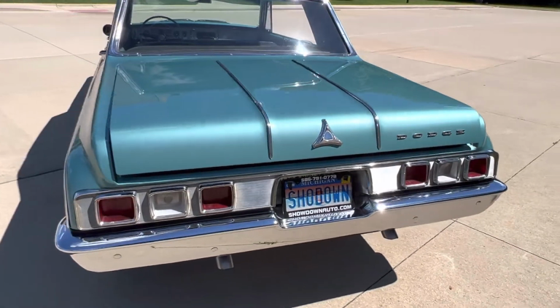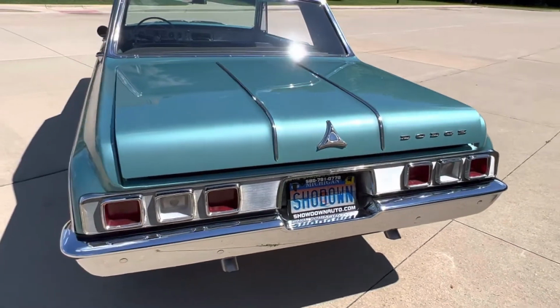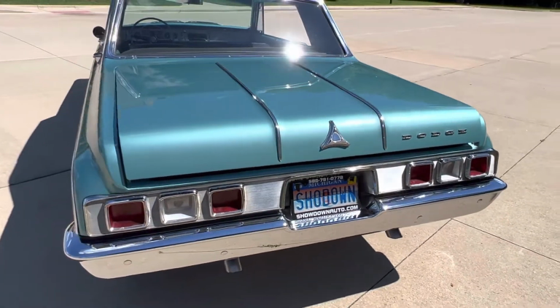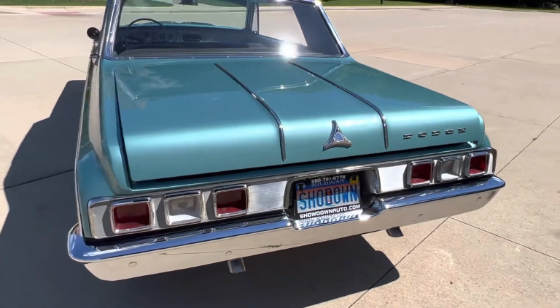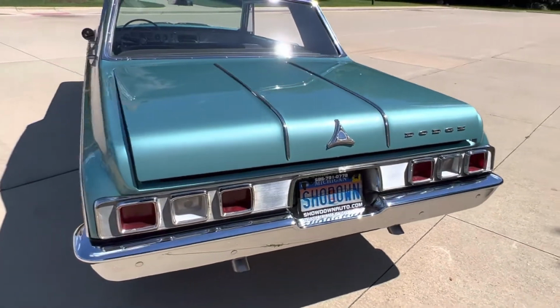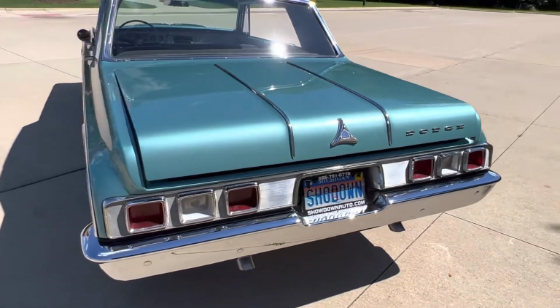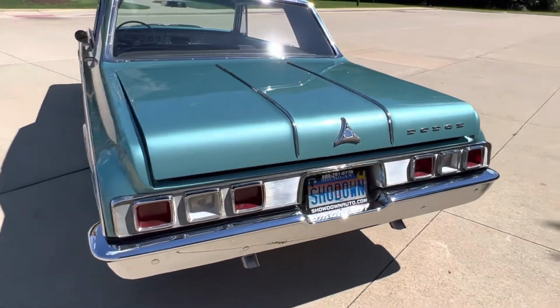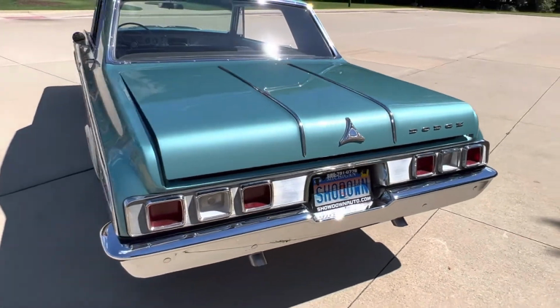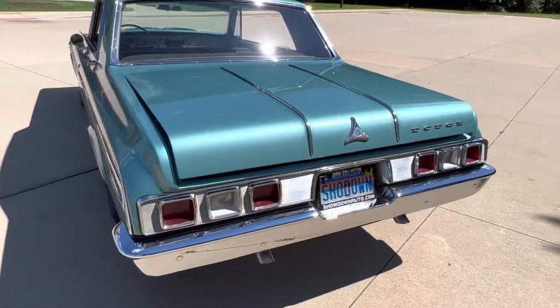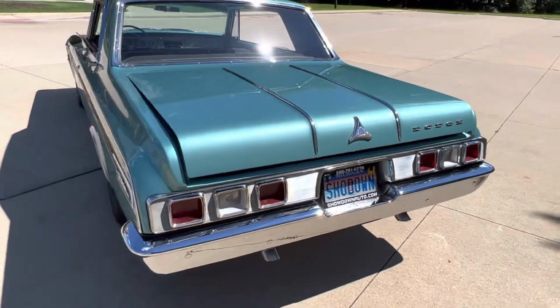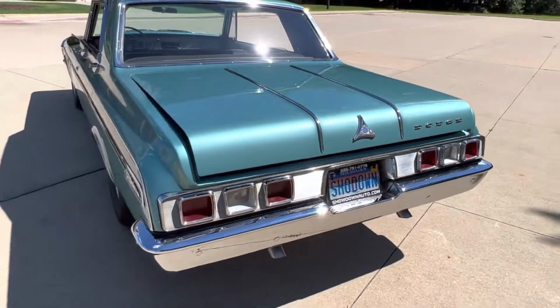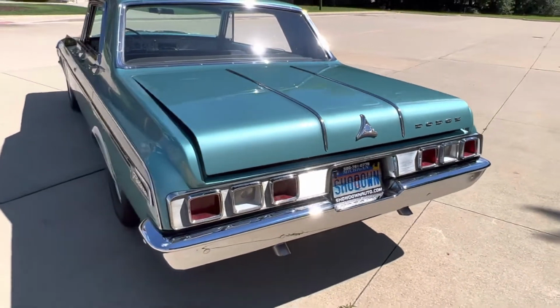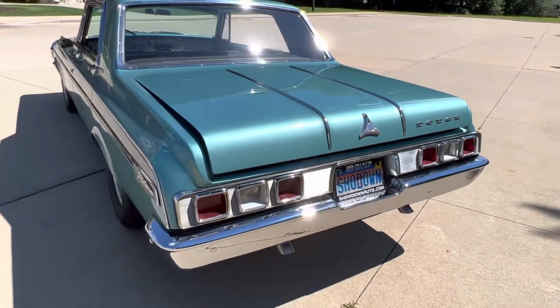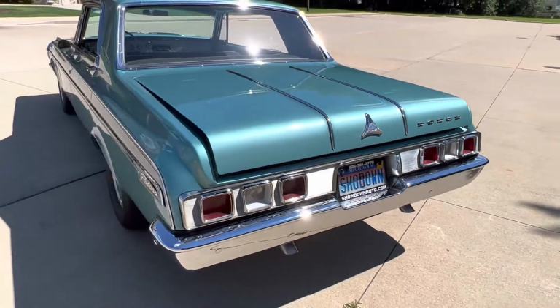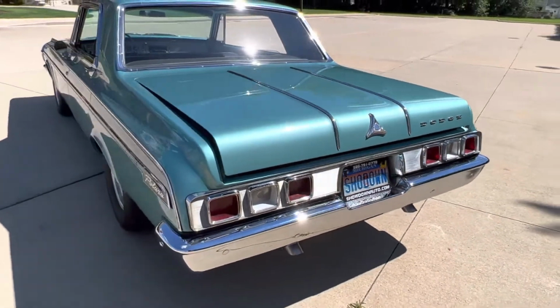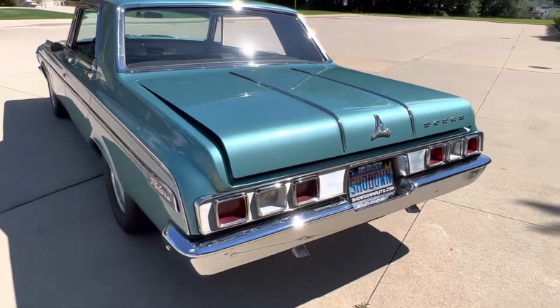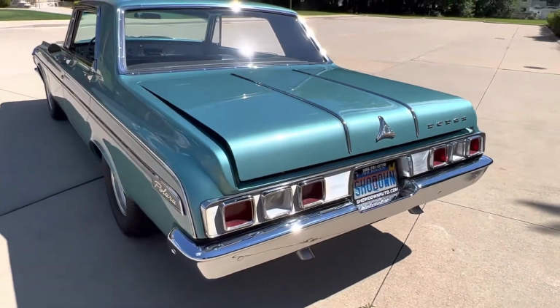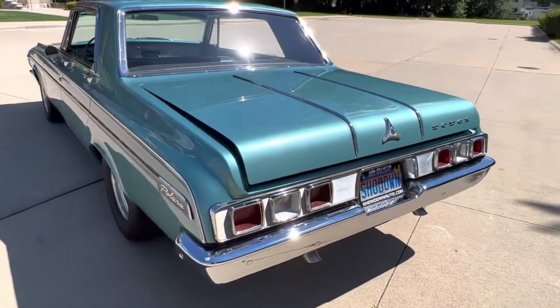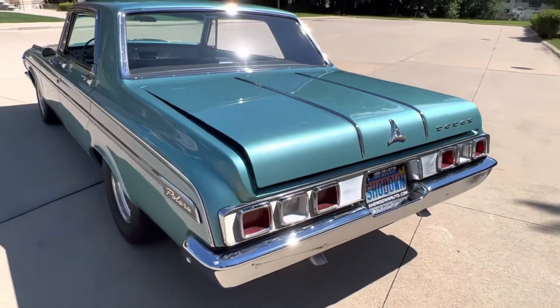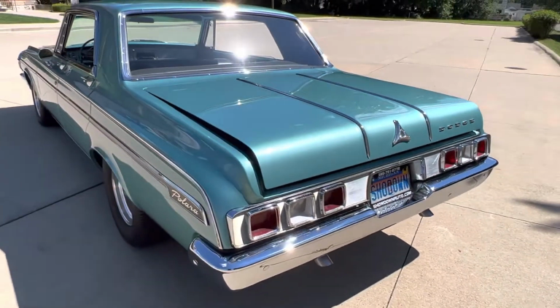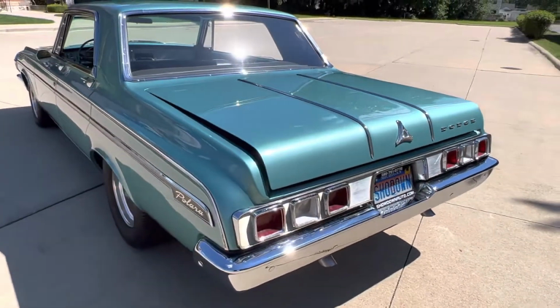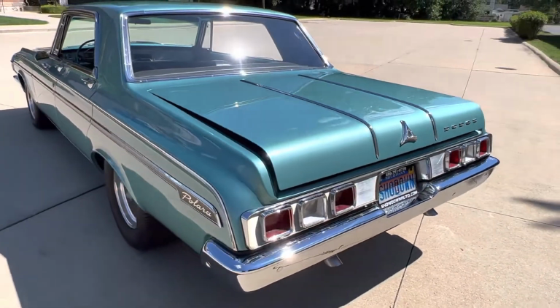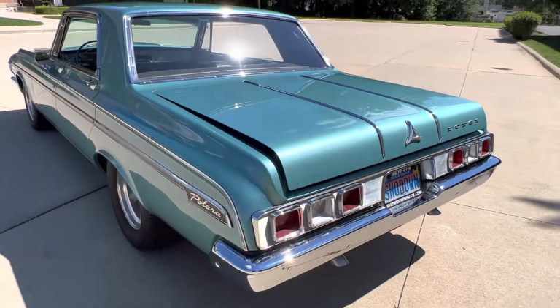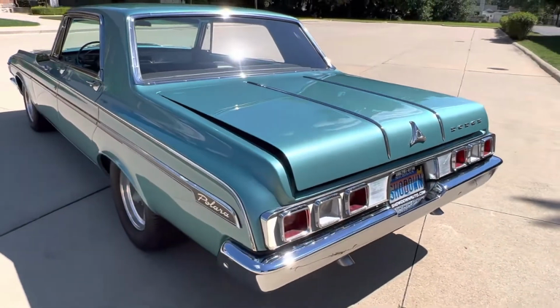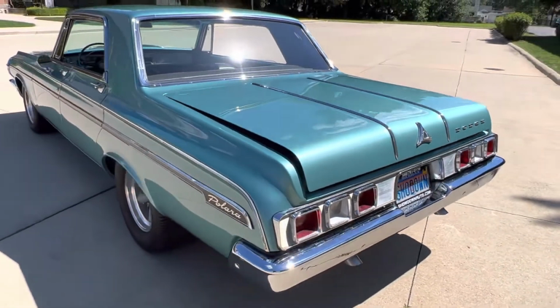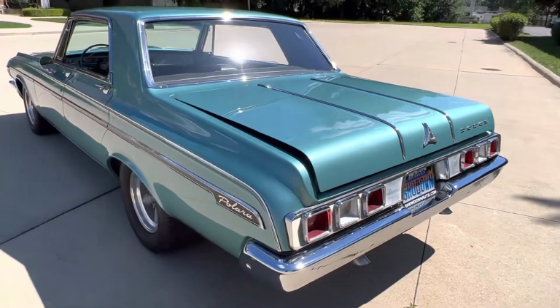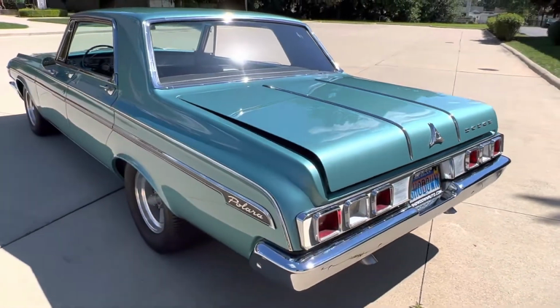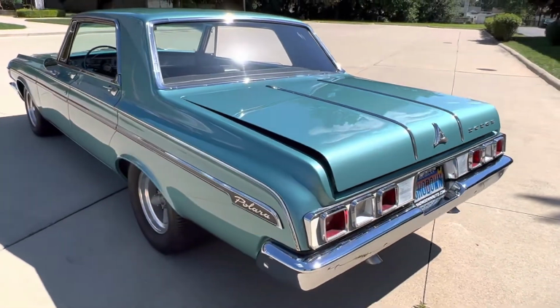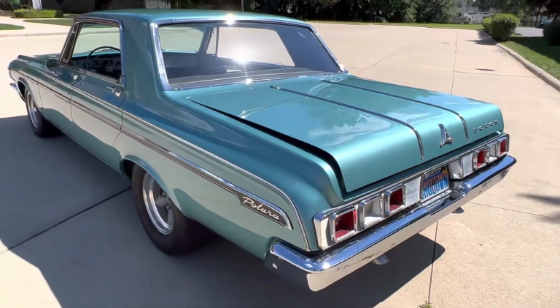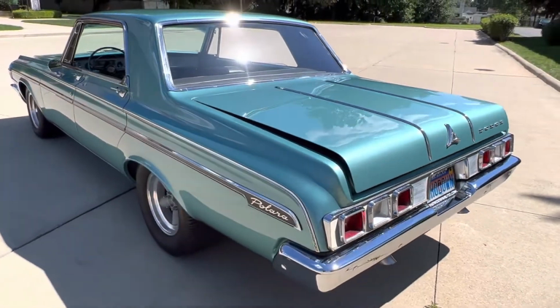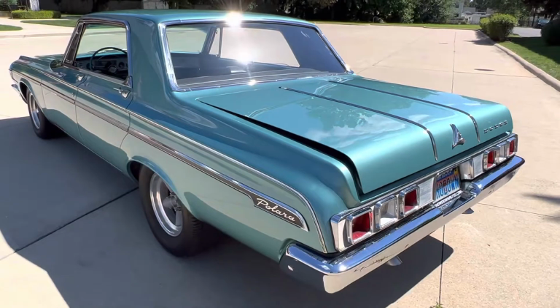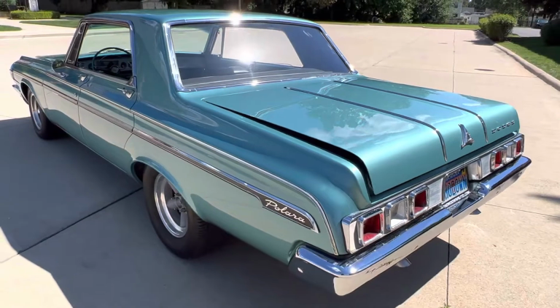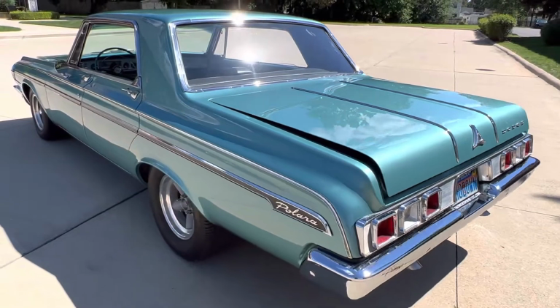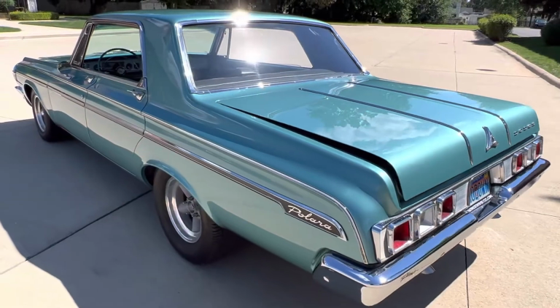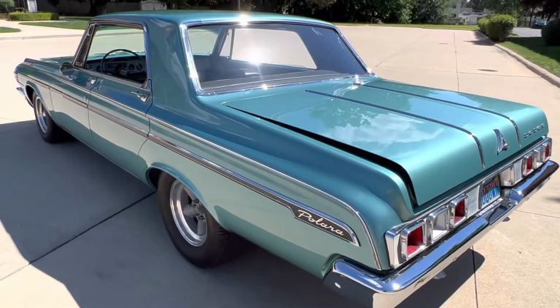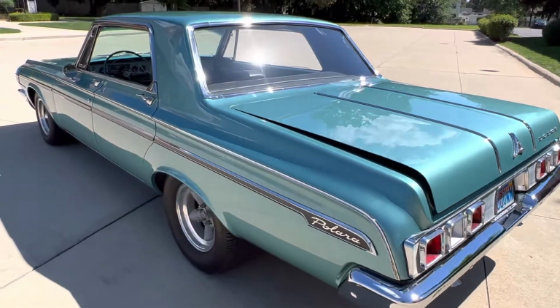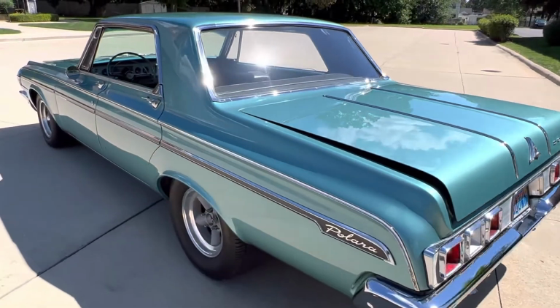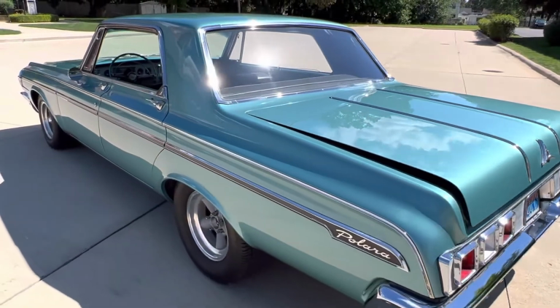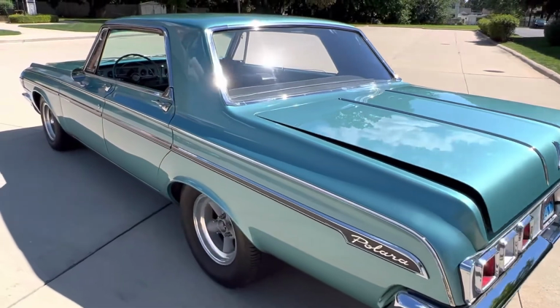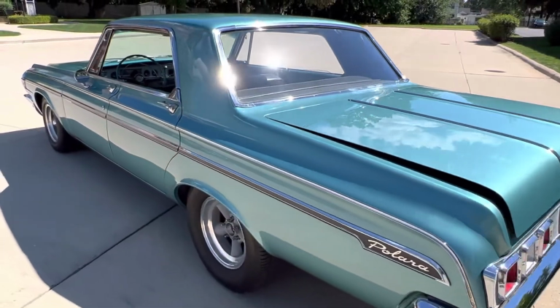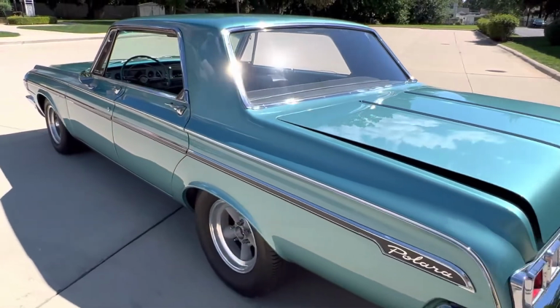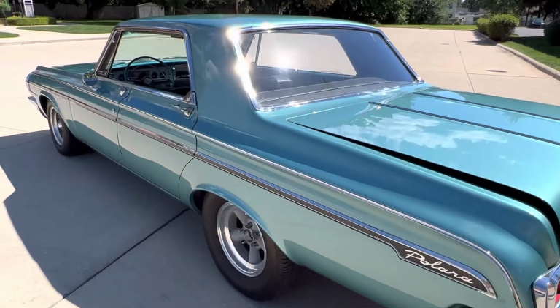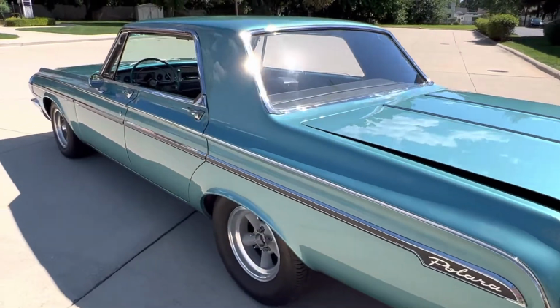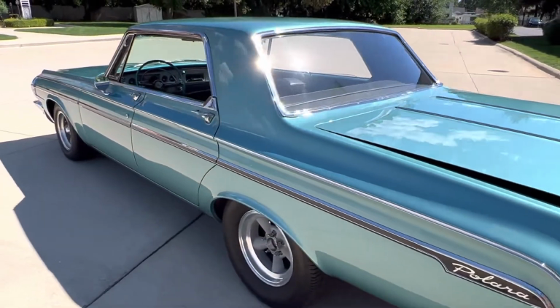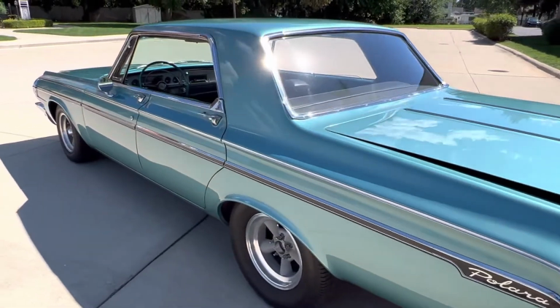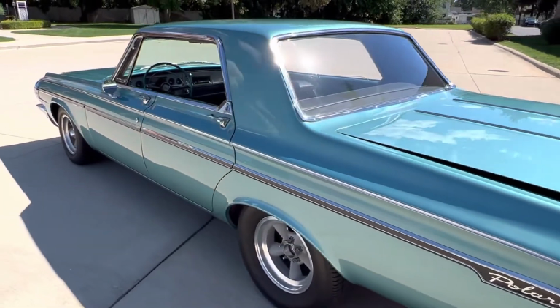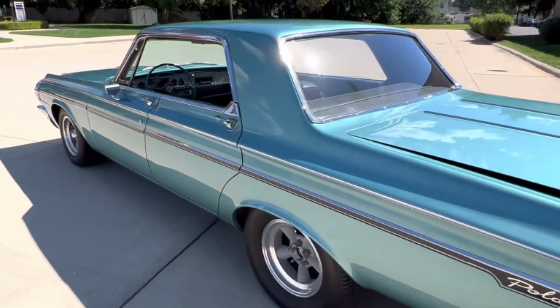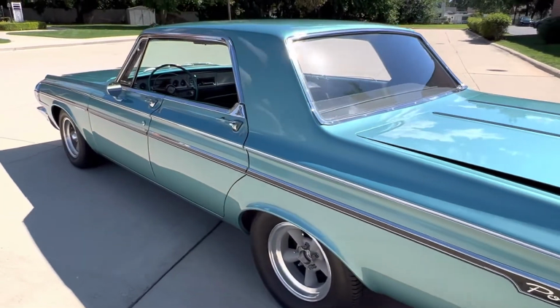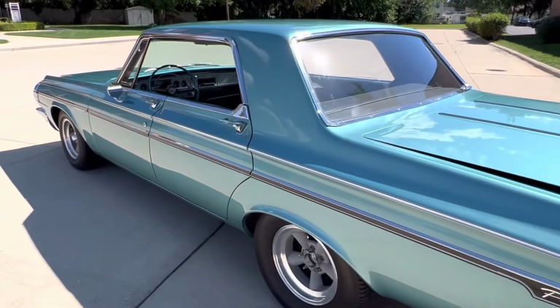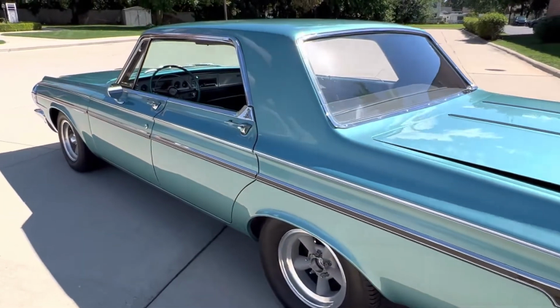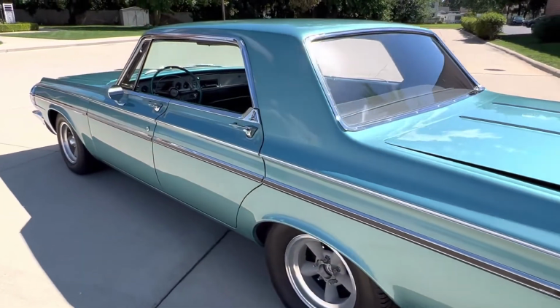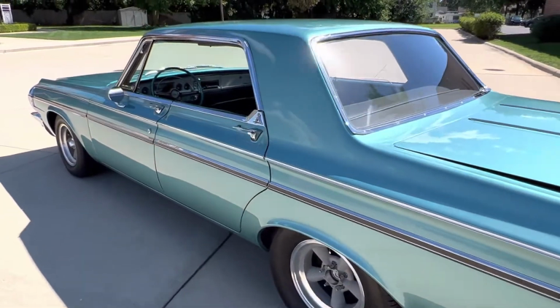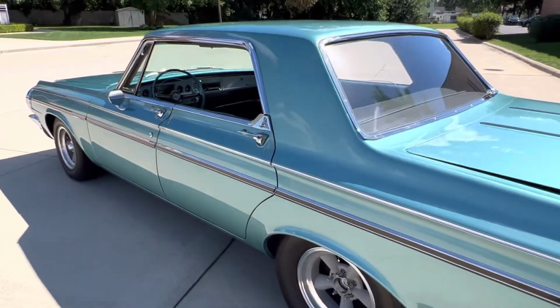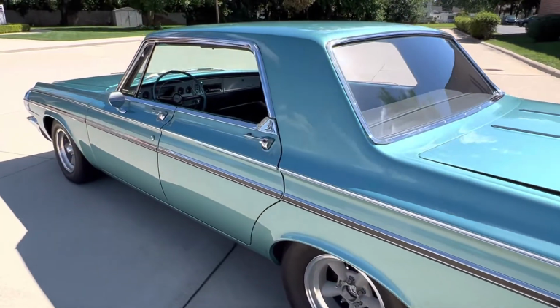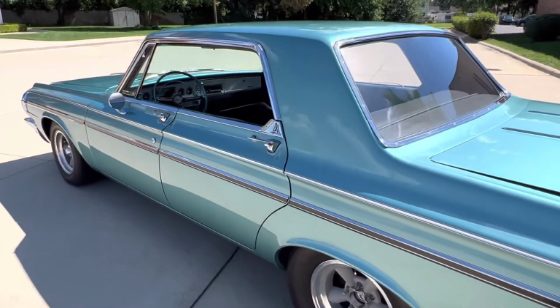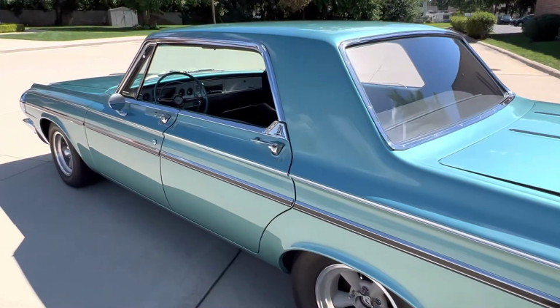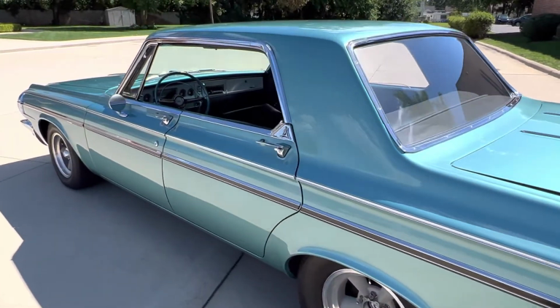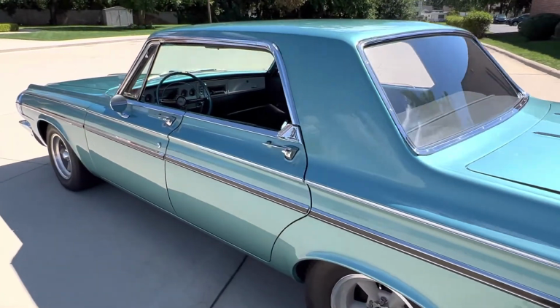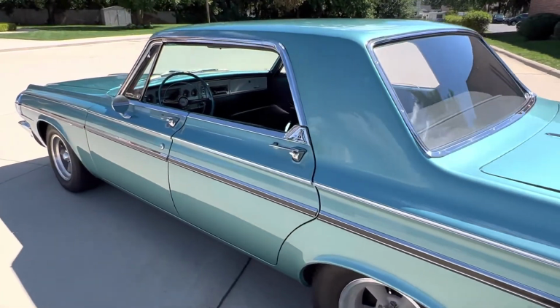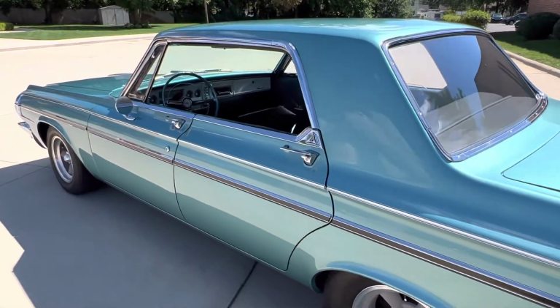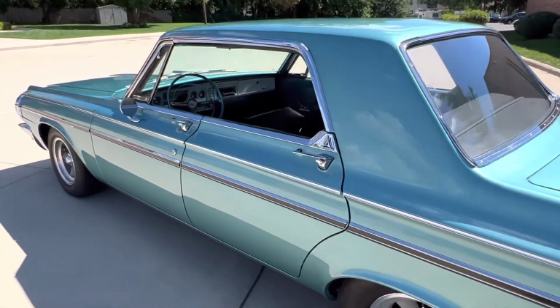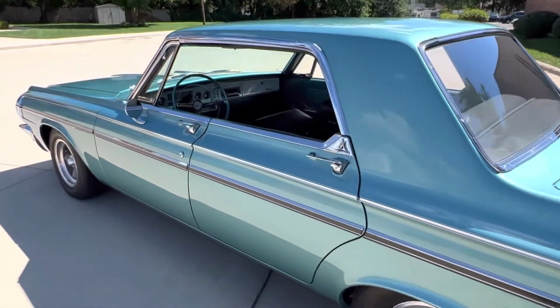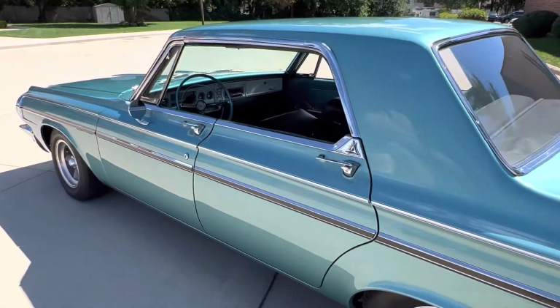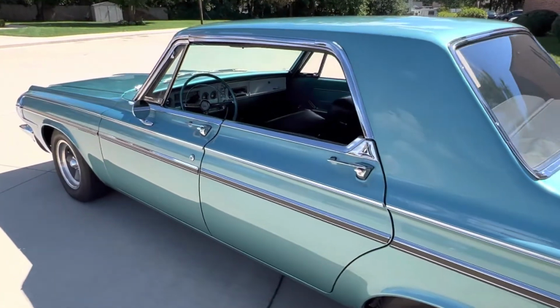Fit and finish is stunning. The doors, the deck lid, the hood all line up perfect. It's got a great look to it, all the gauges work.